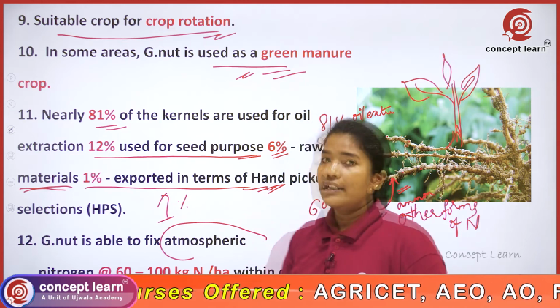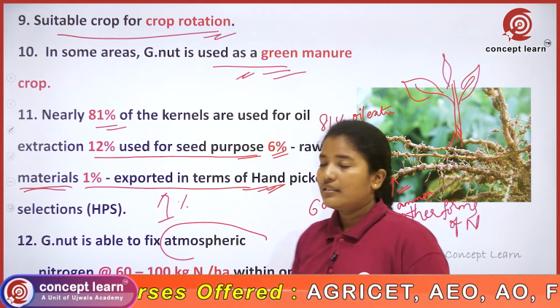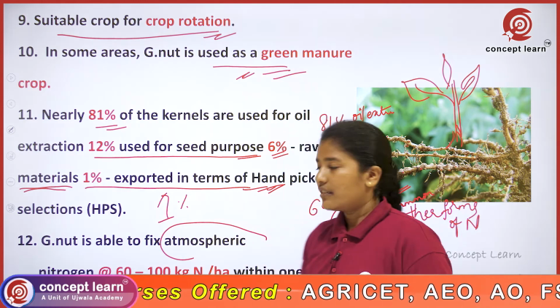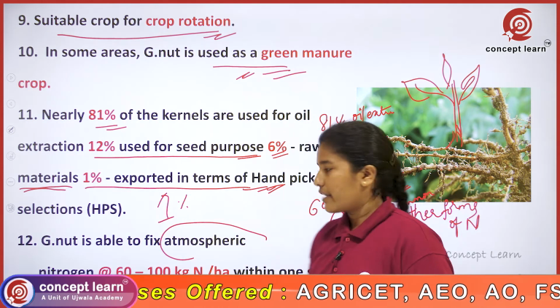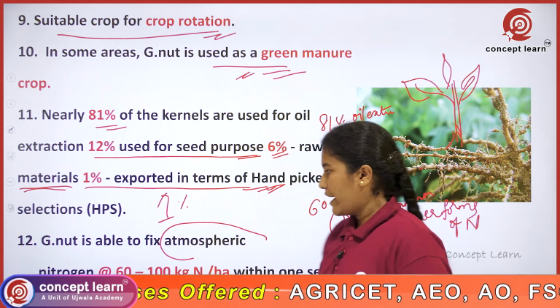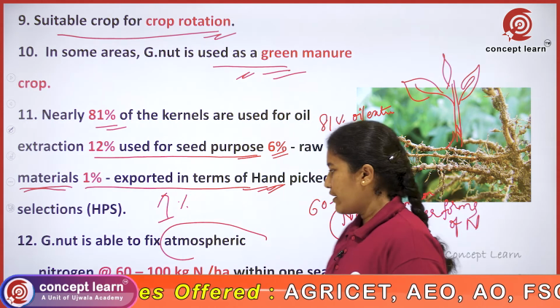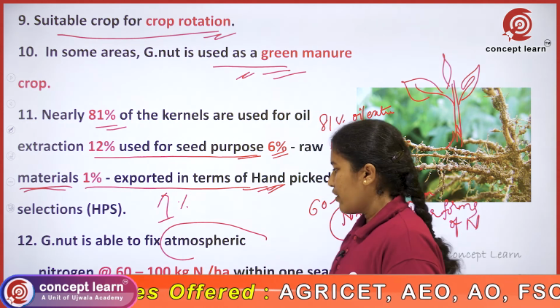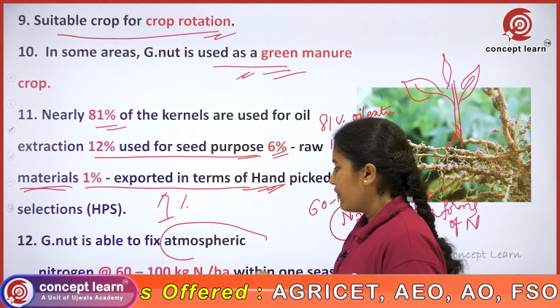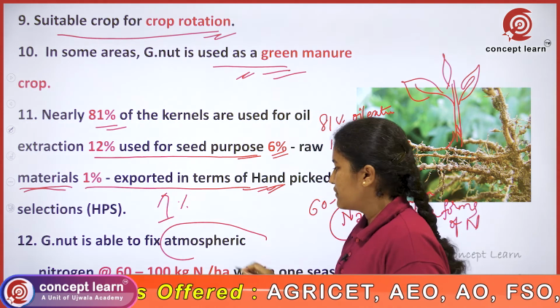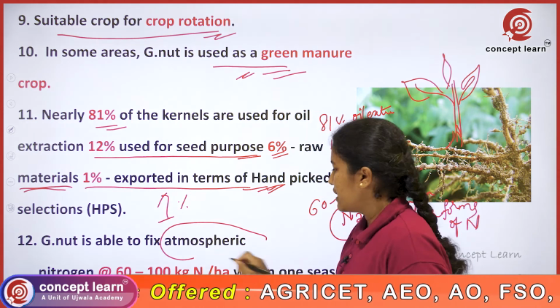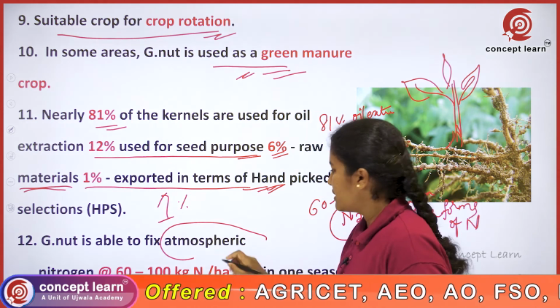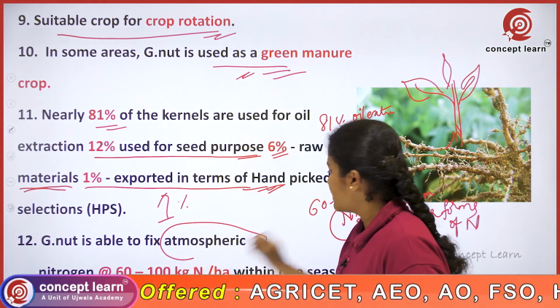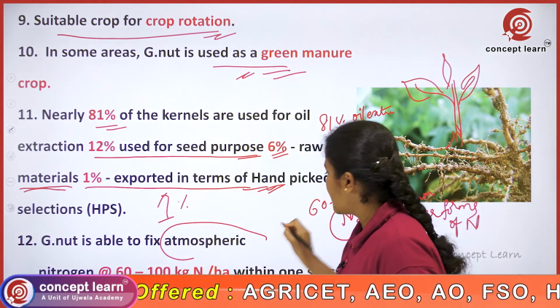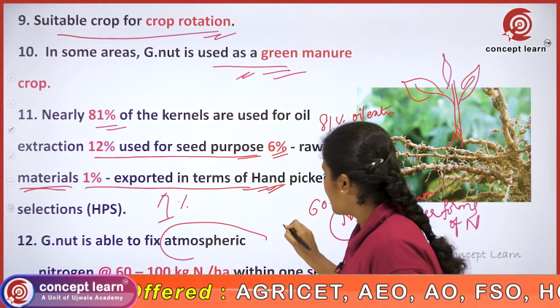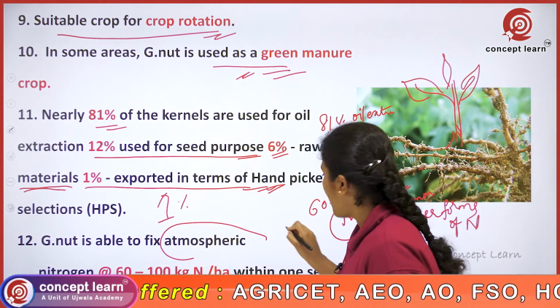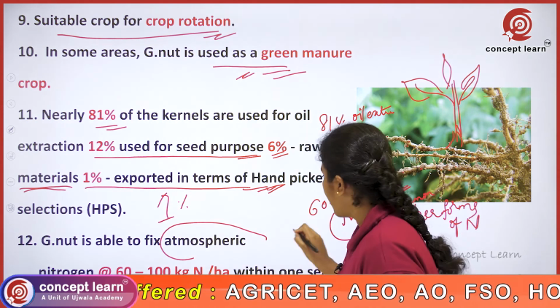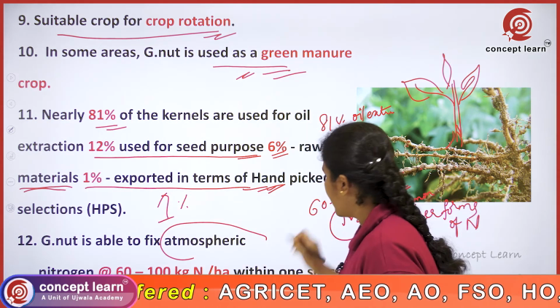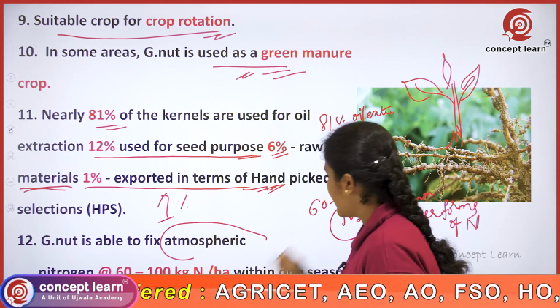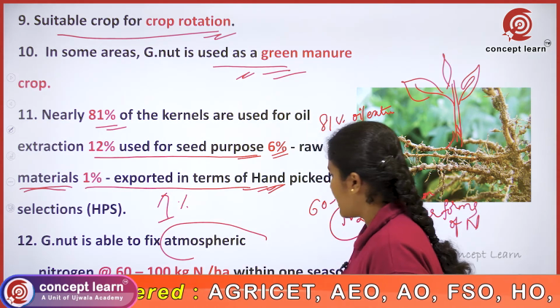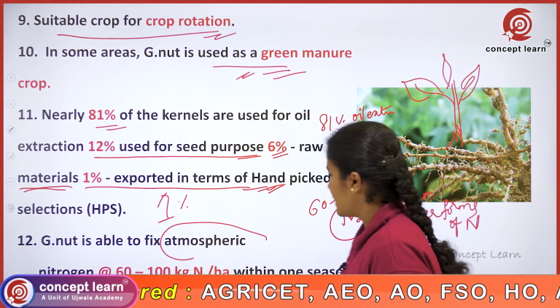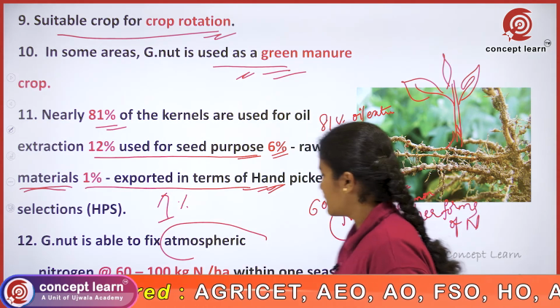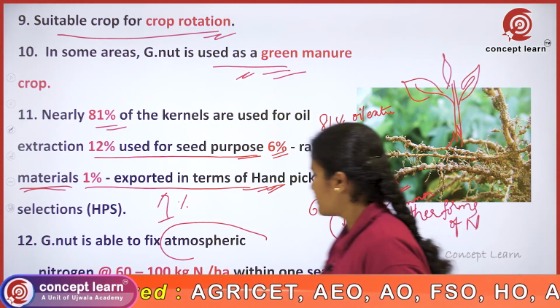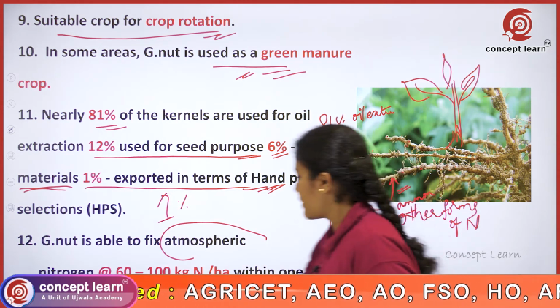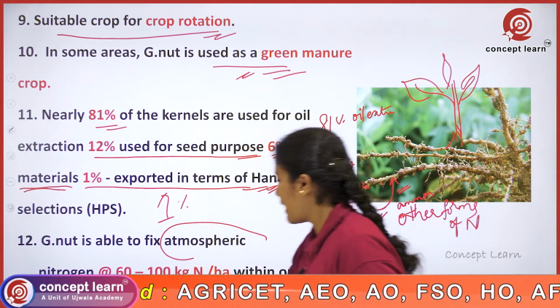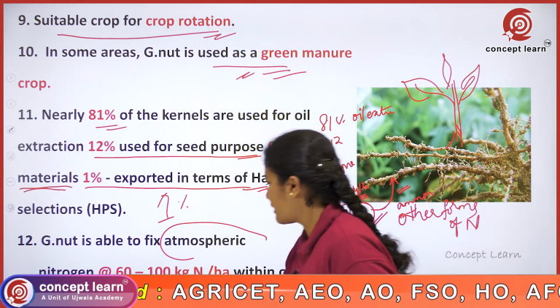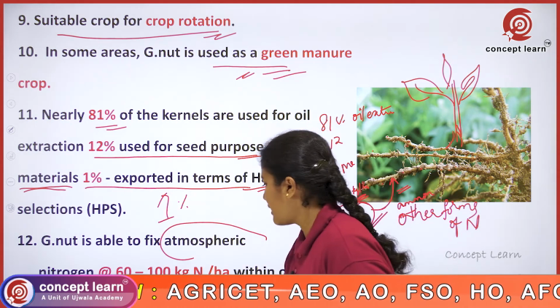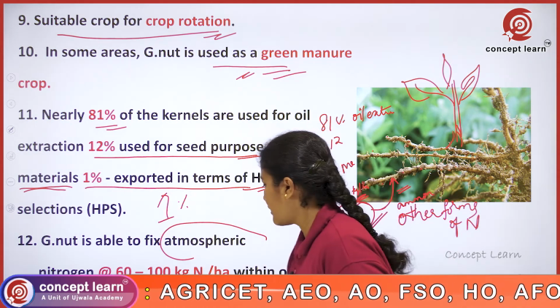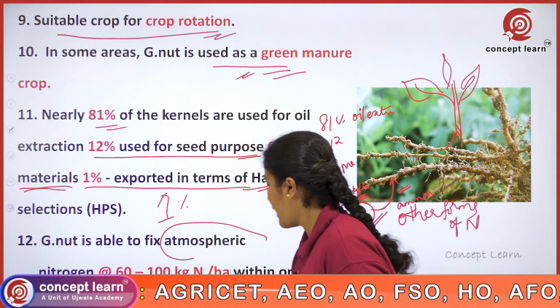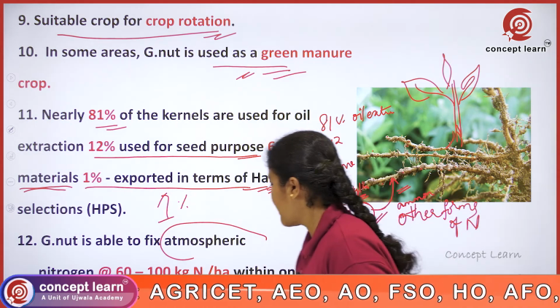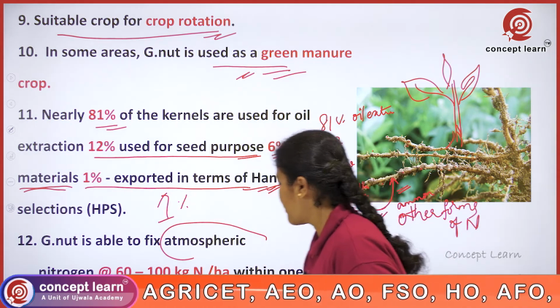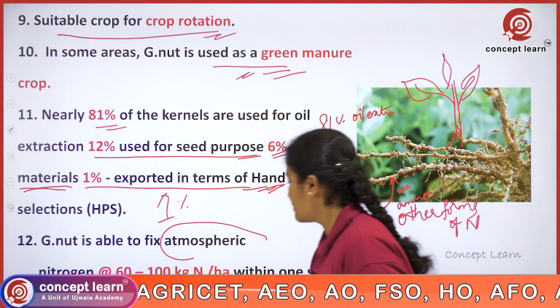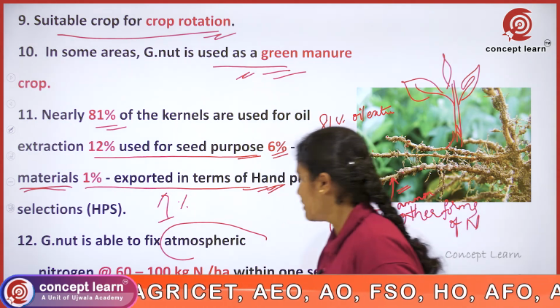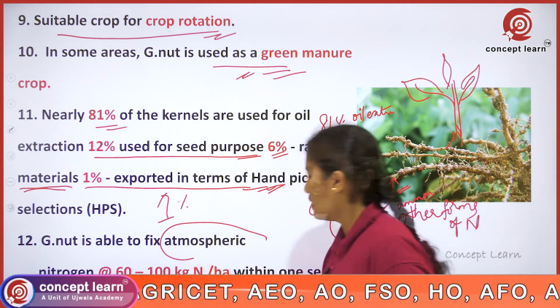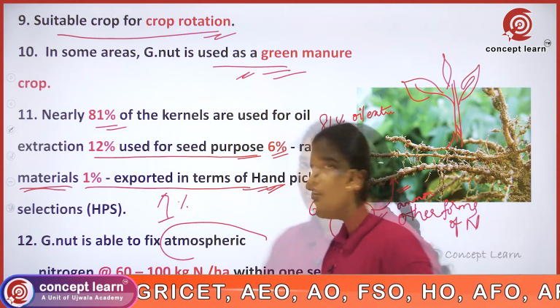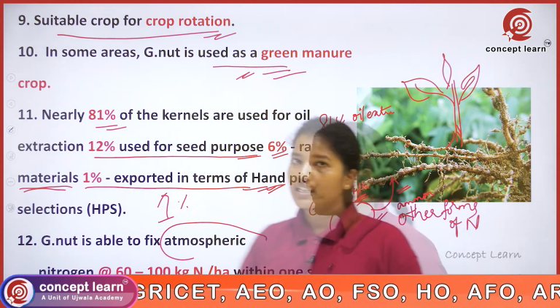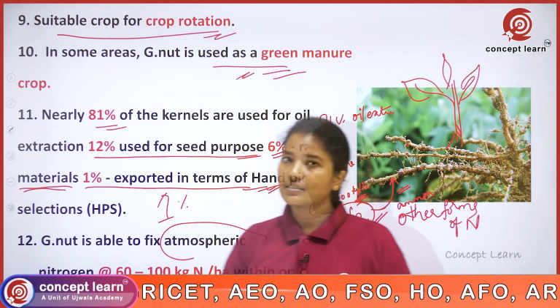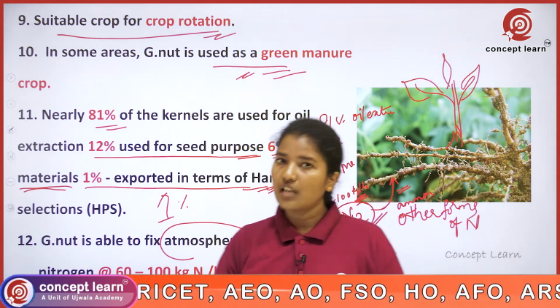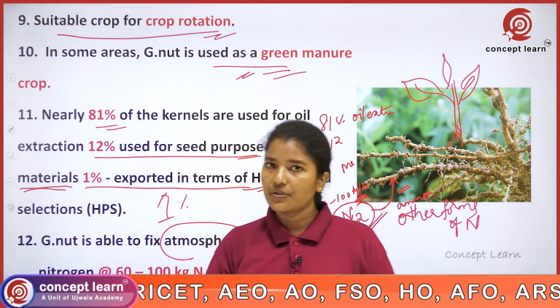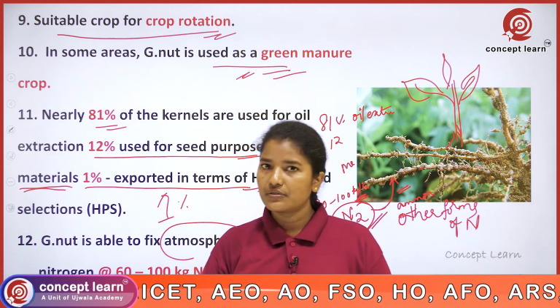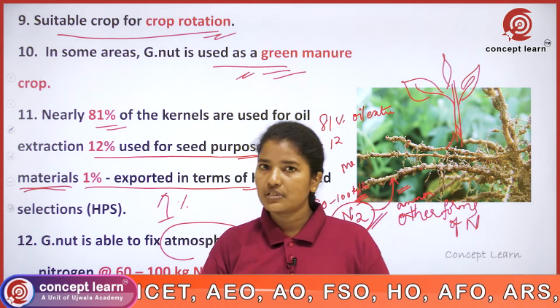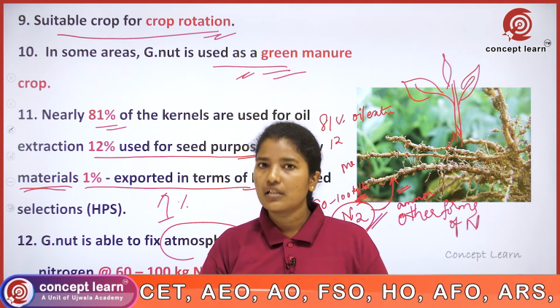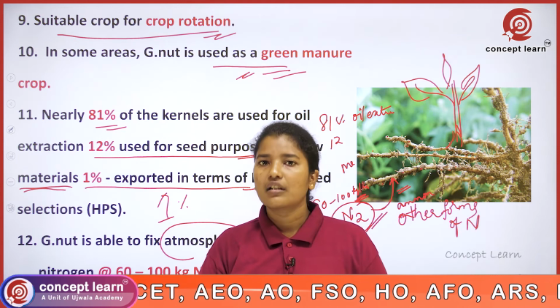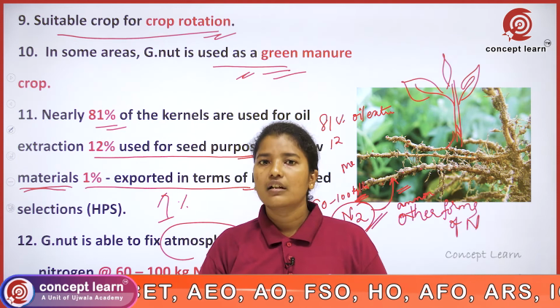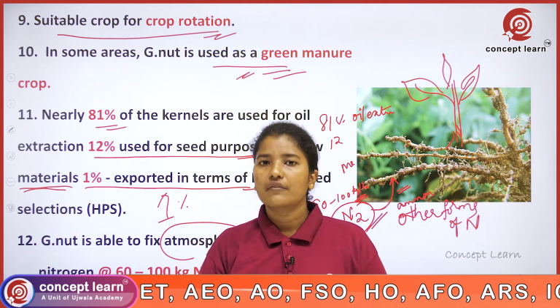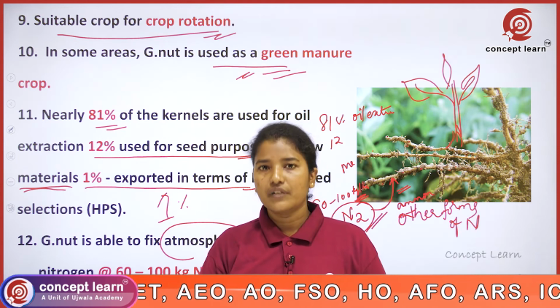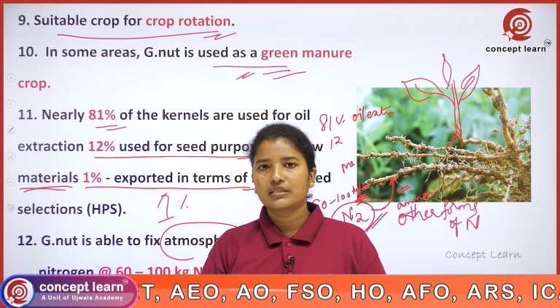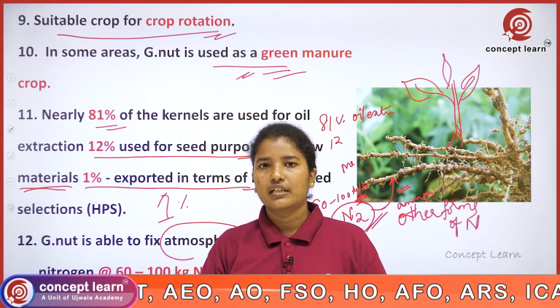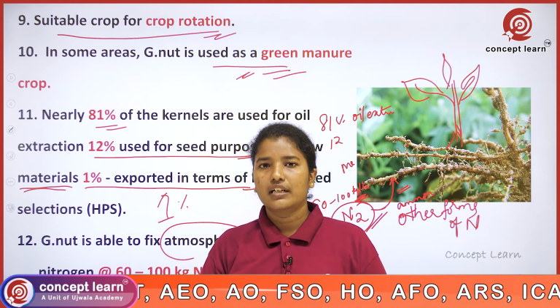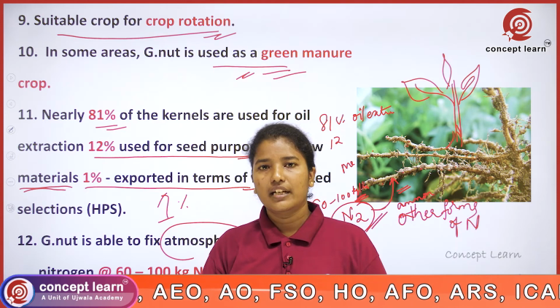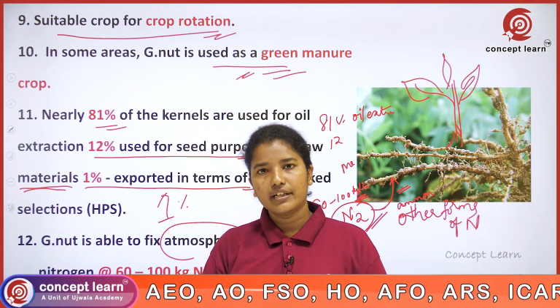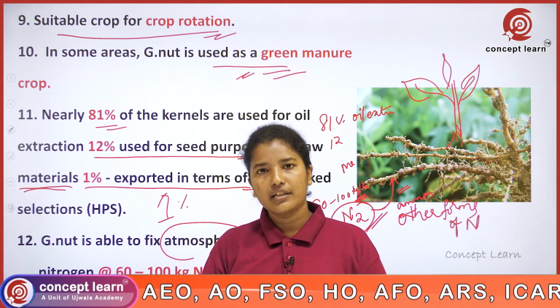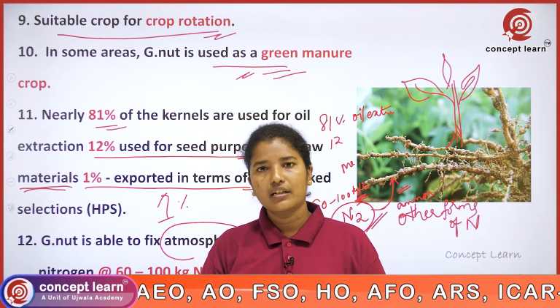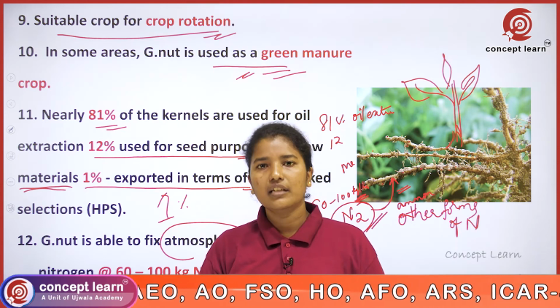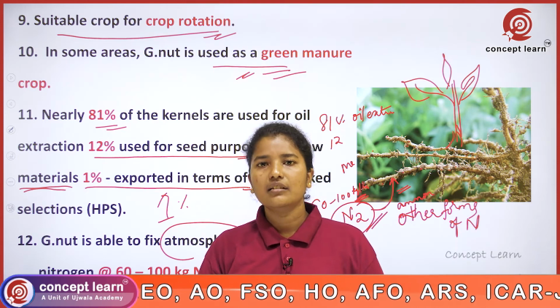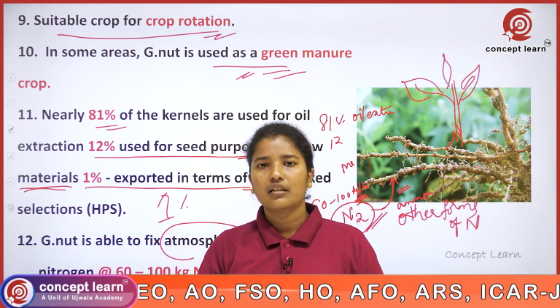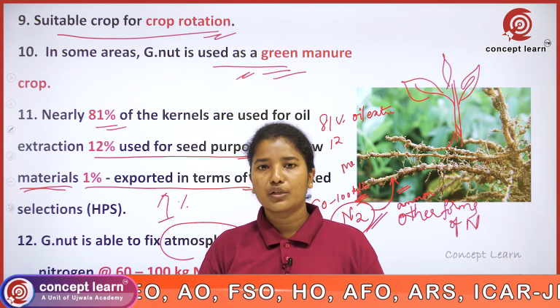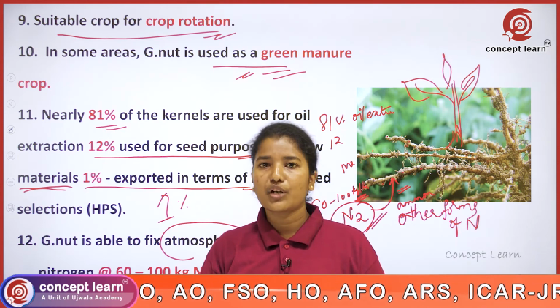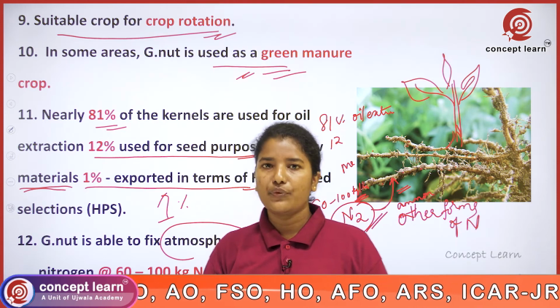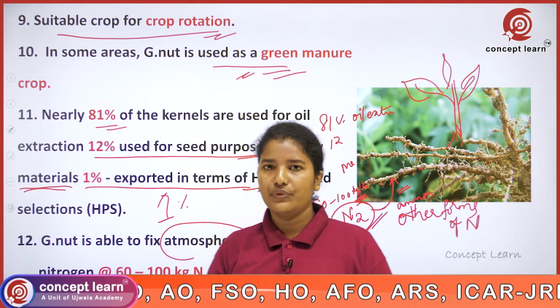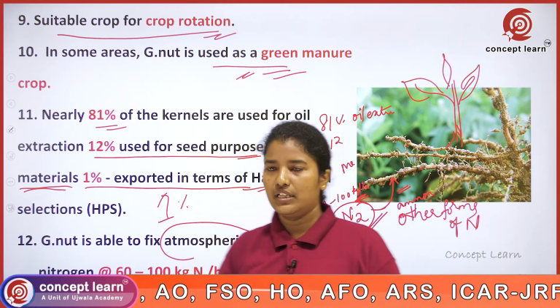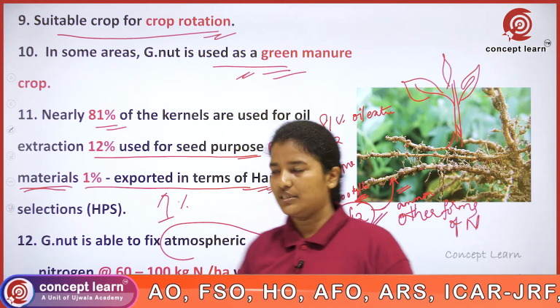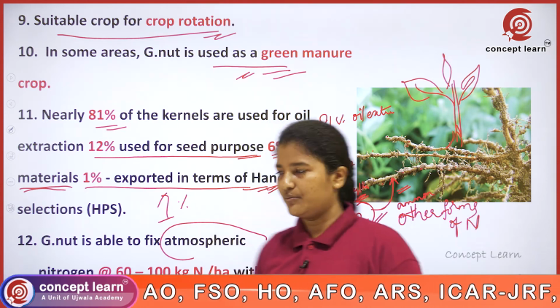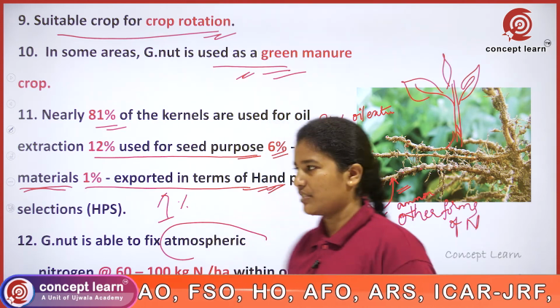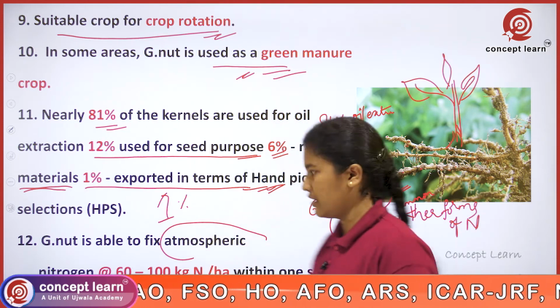At the rate of 60 to 100 kg per hectare, these nodules fix nitrogen in groundnut specifically.